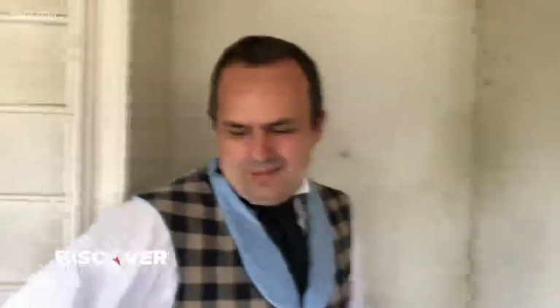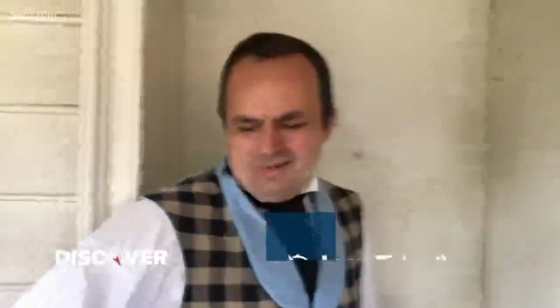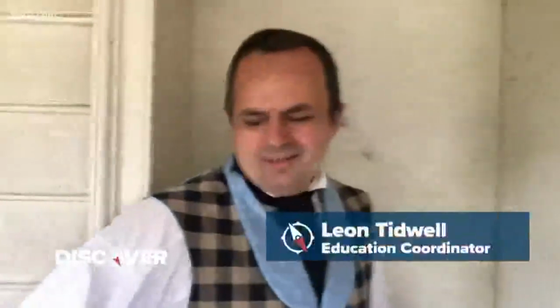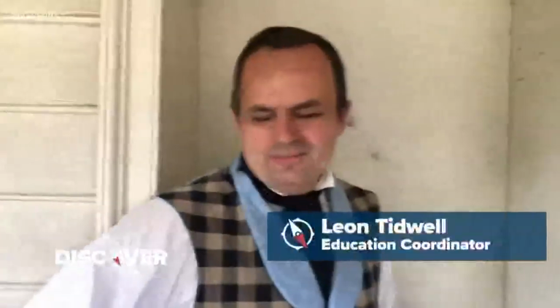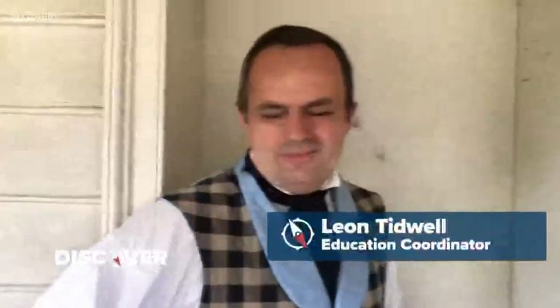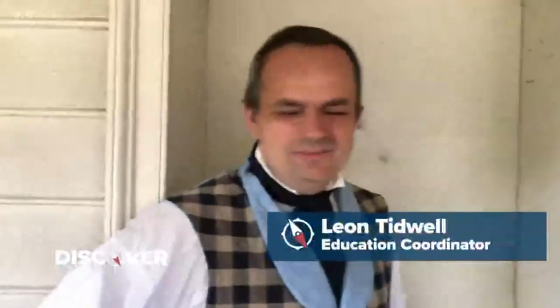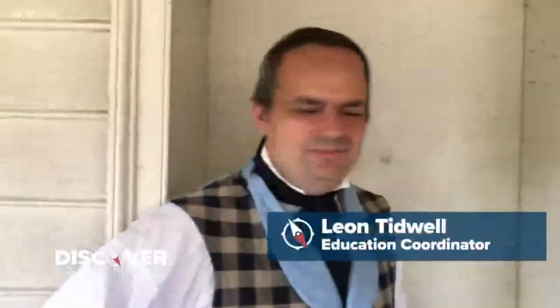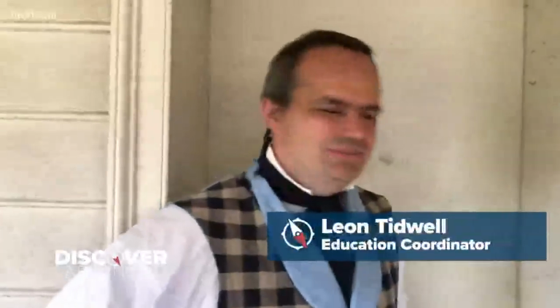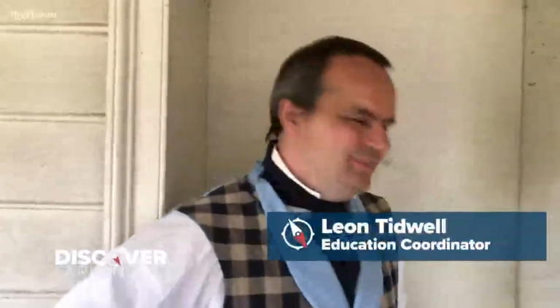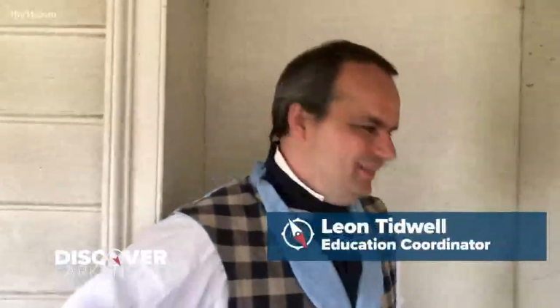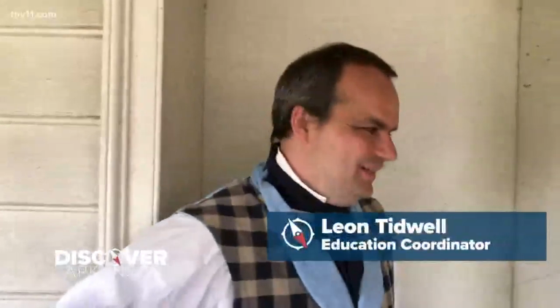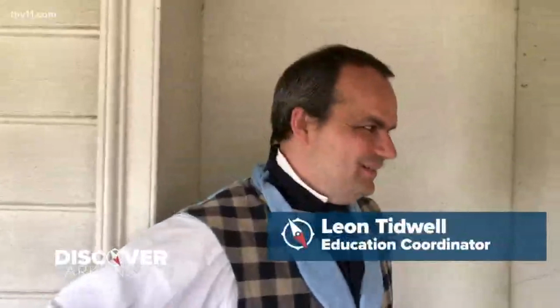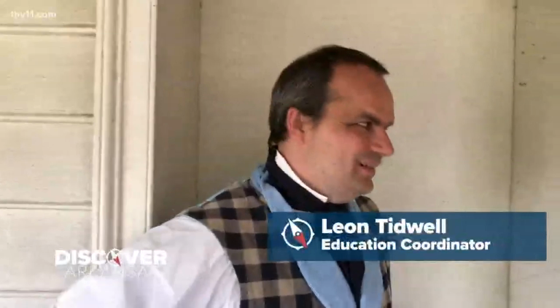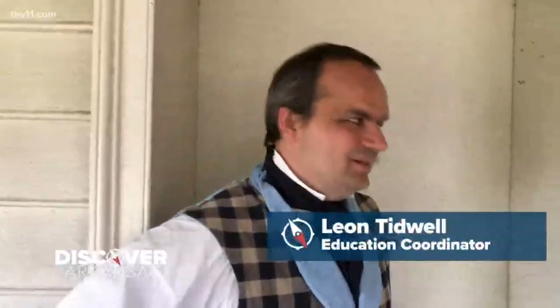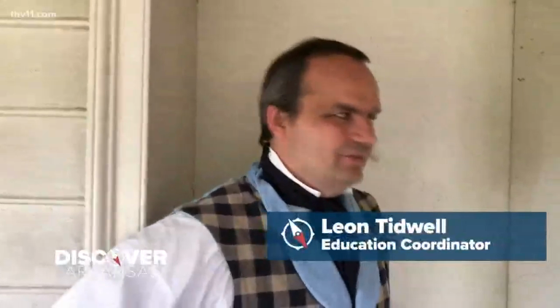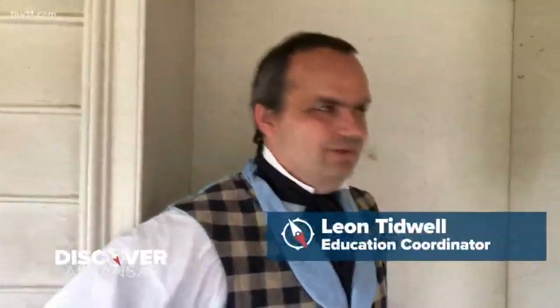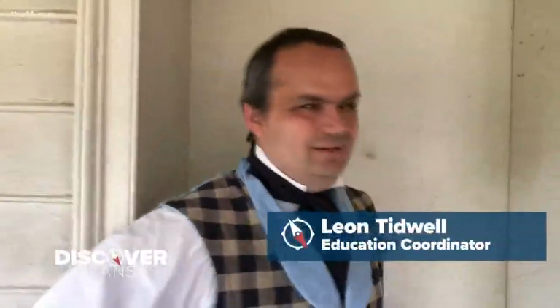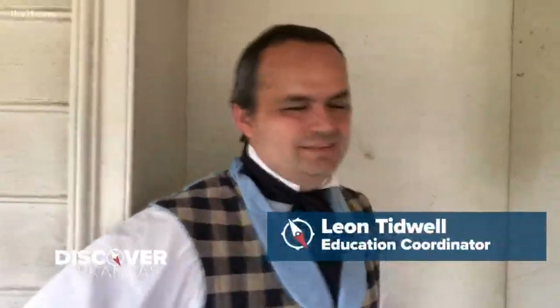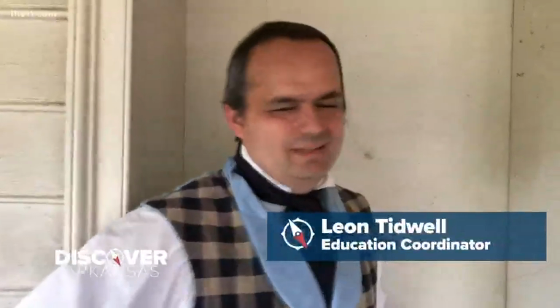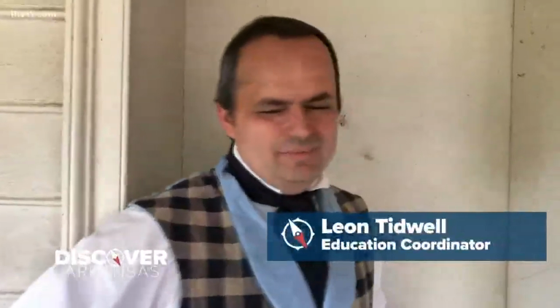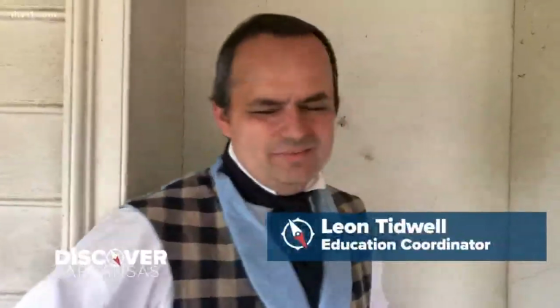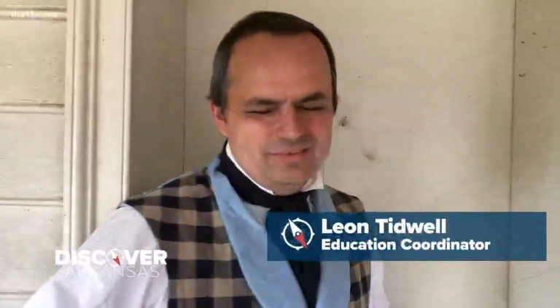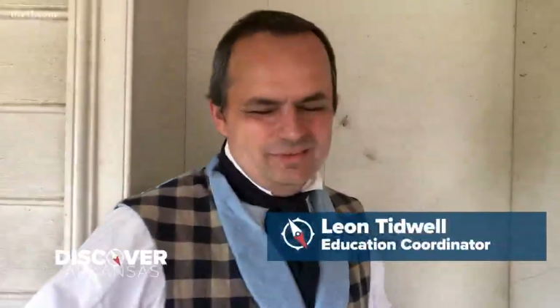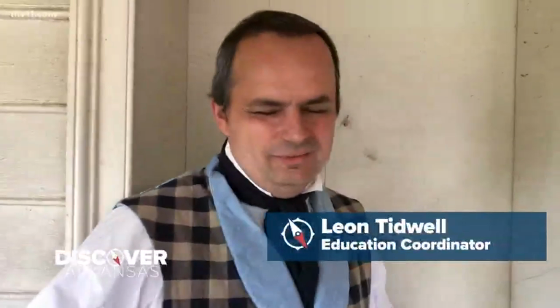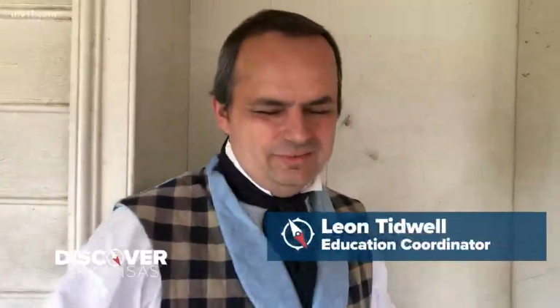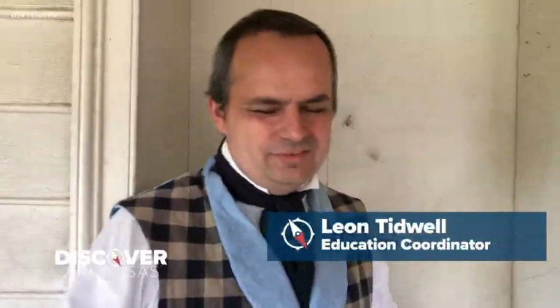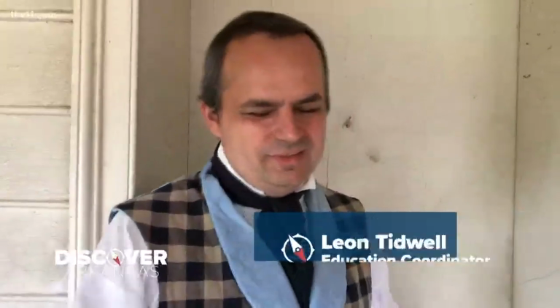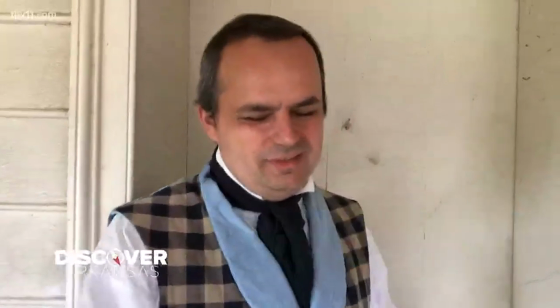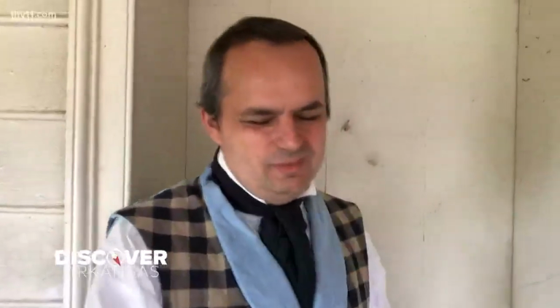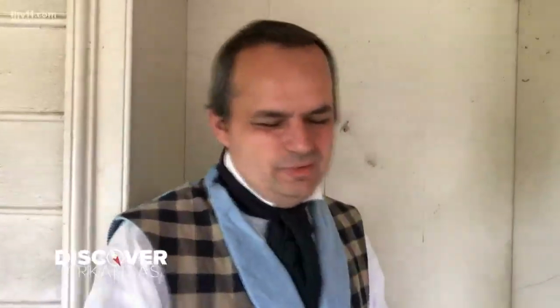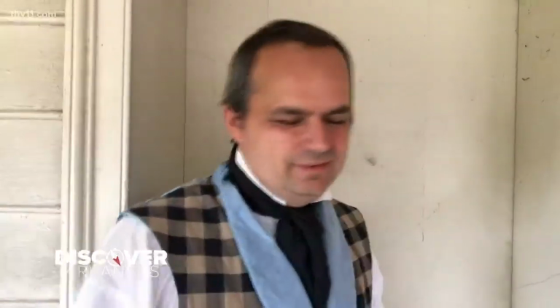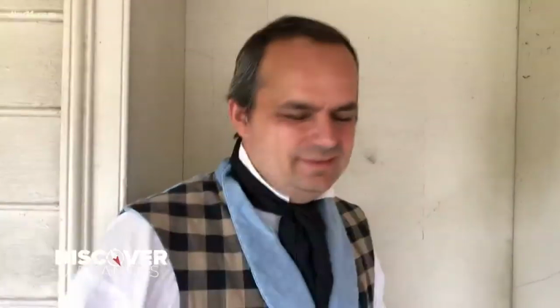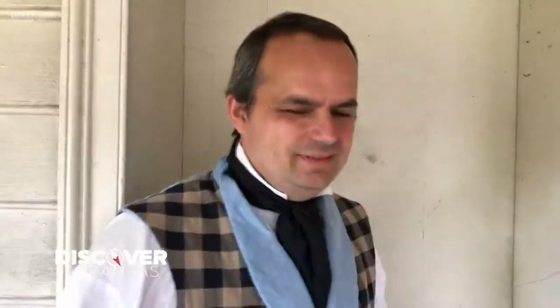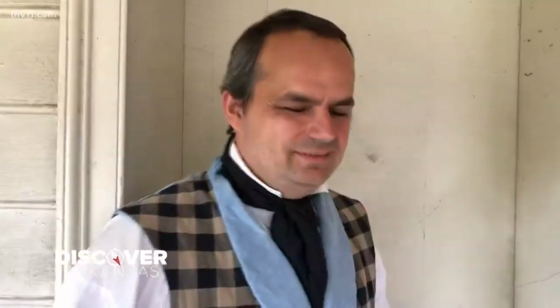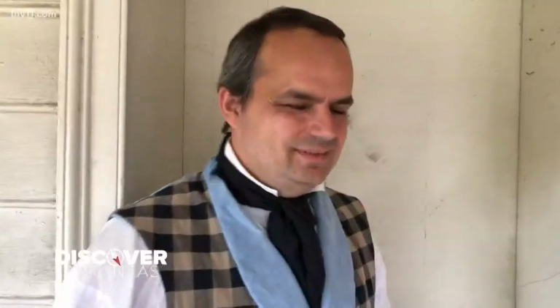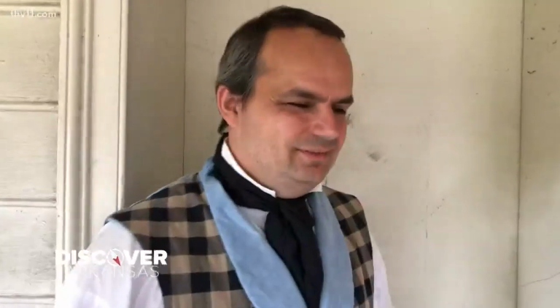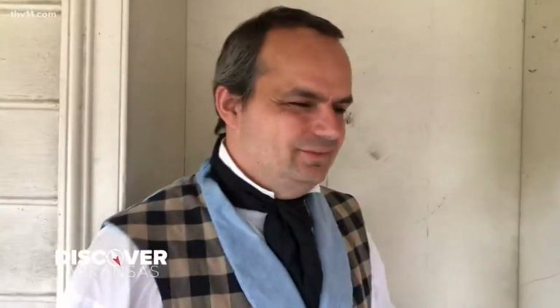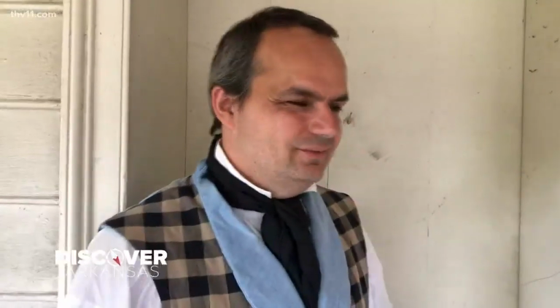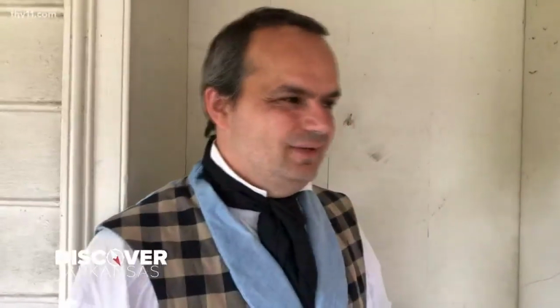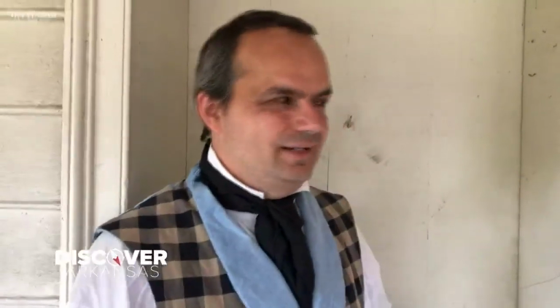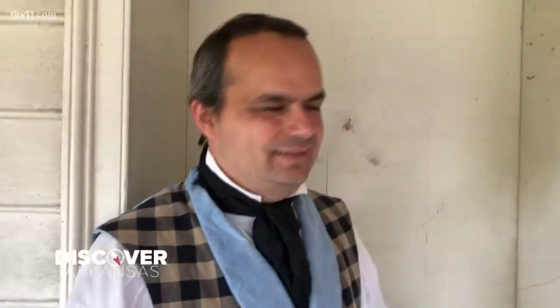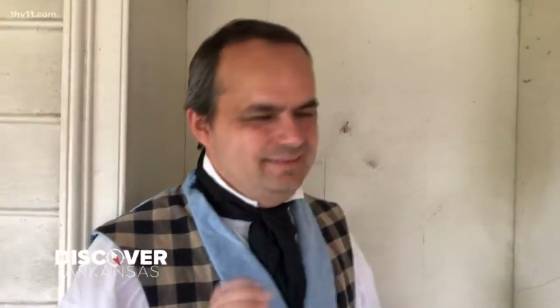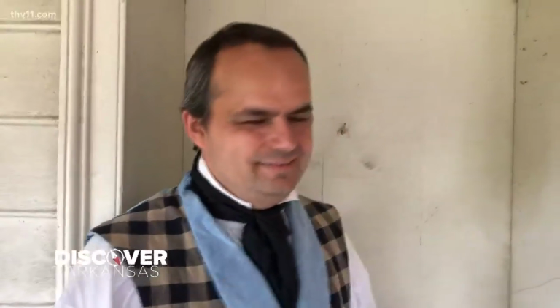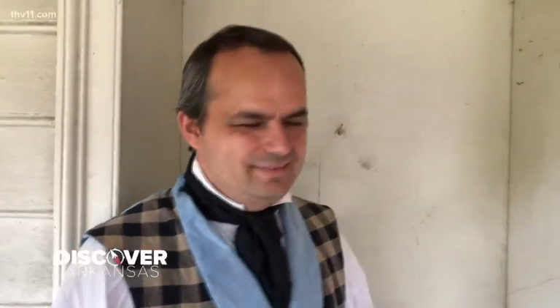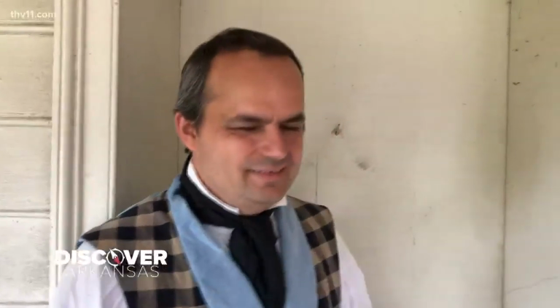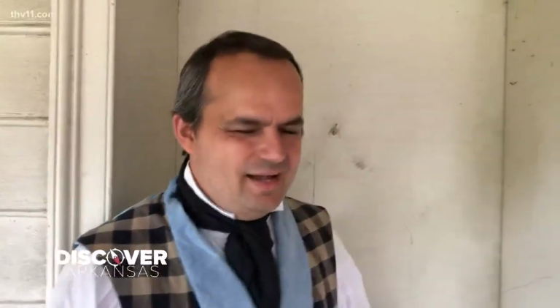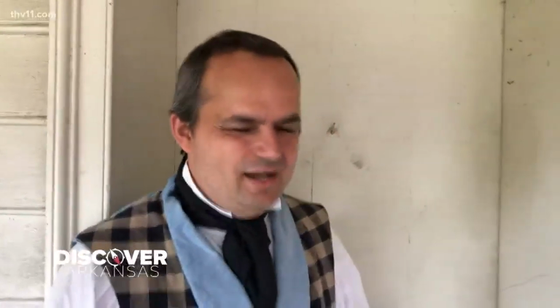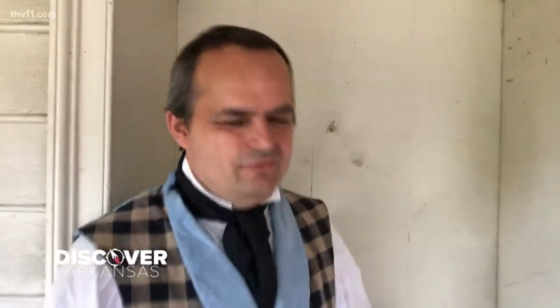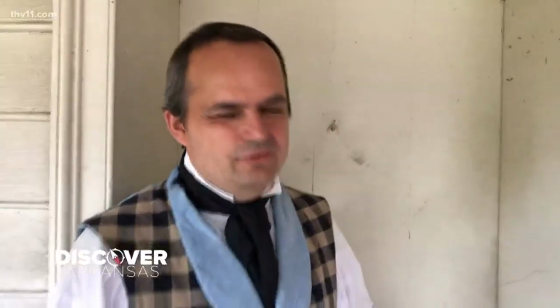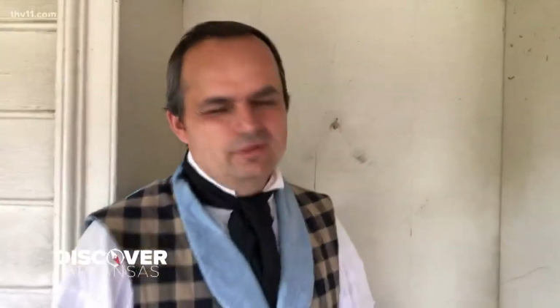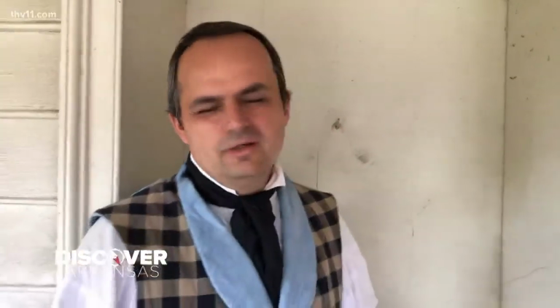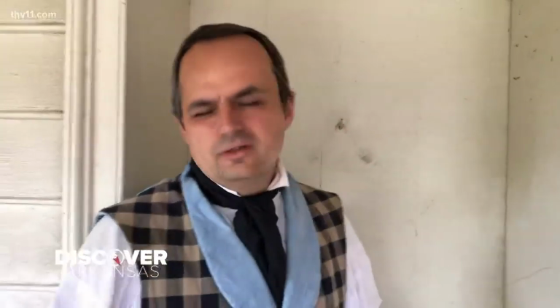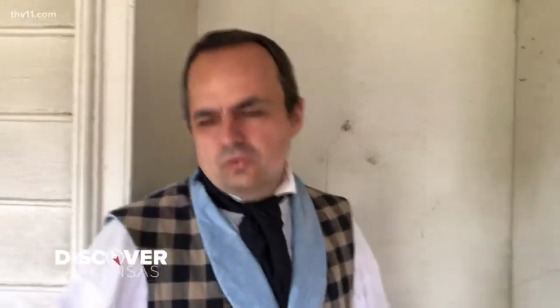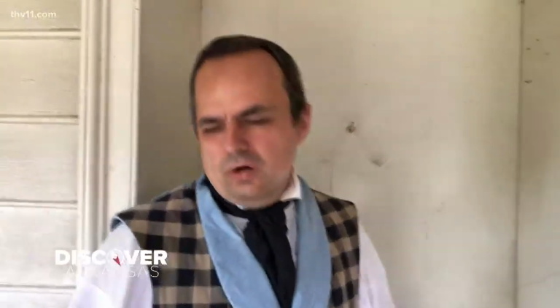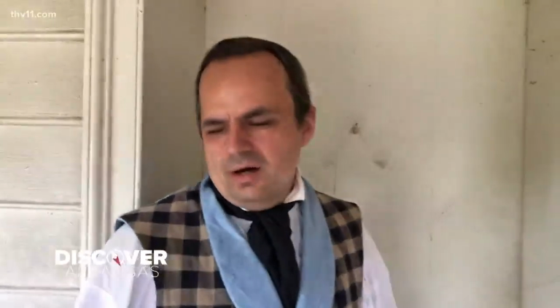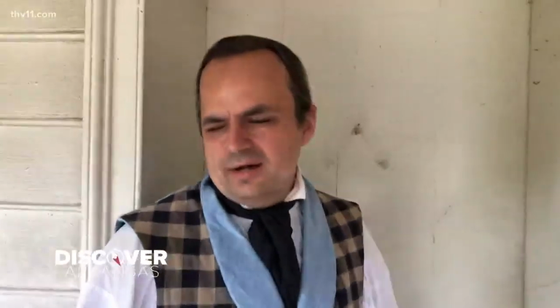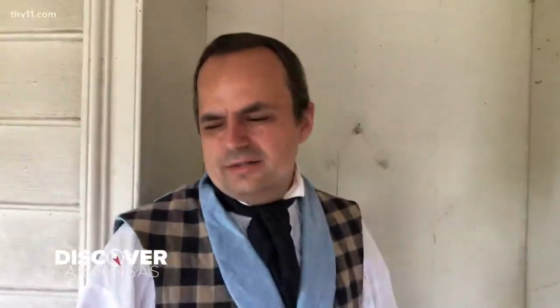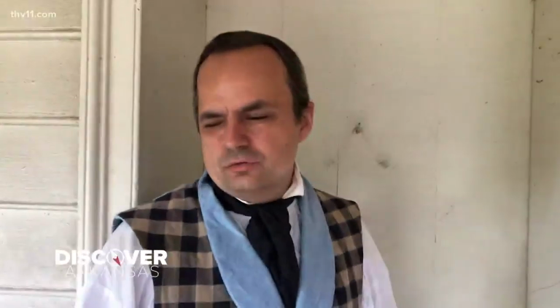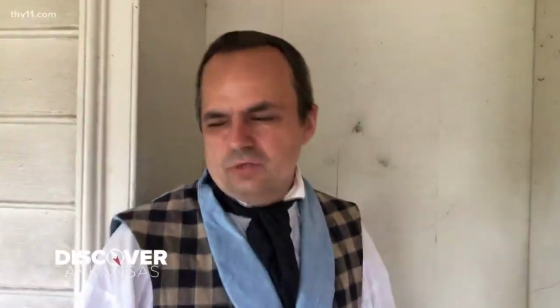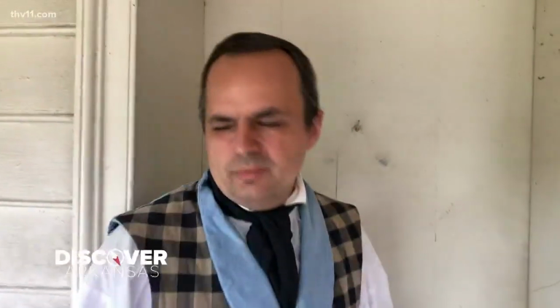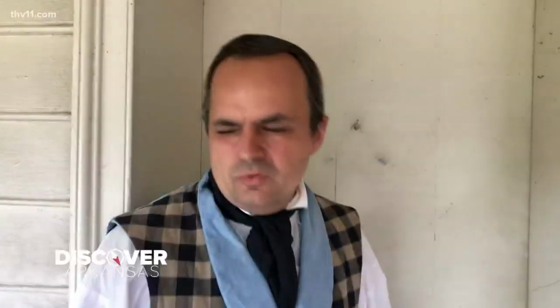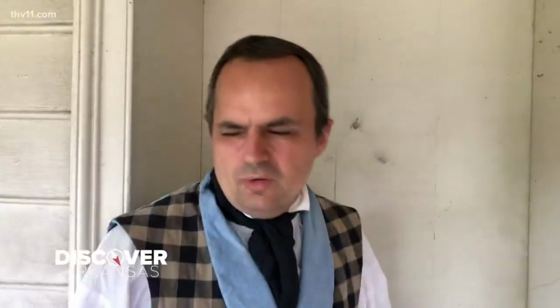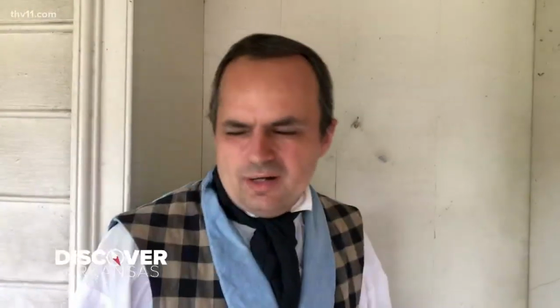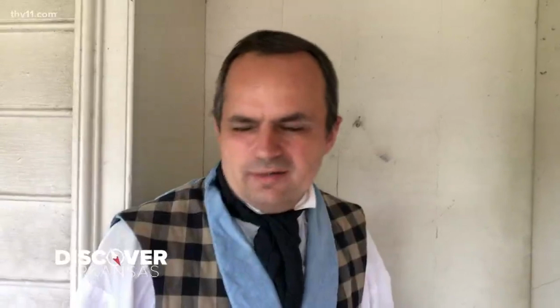Welcome to the Hinderleiter Garg Shop. This is the oldest standing building in downtown Little Rock, and it is a tavern. Garg is rum and water.